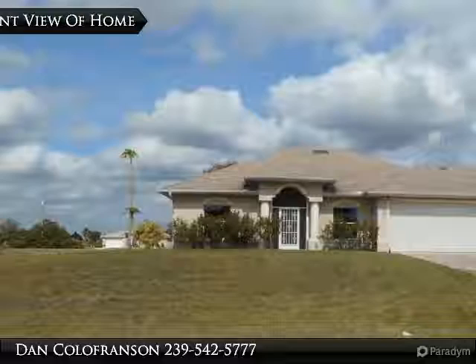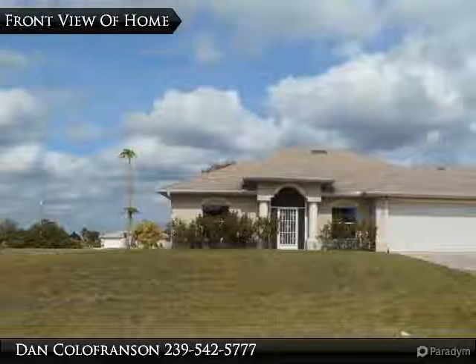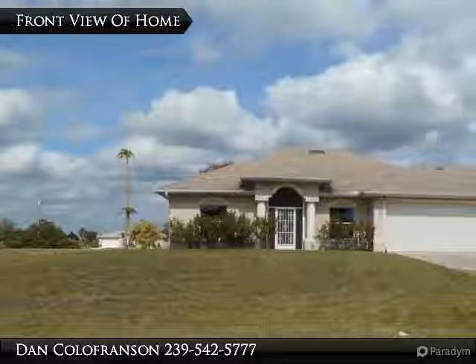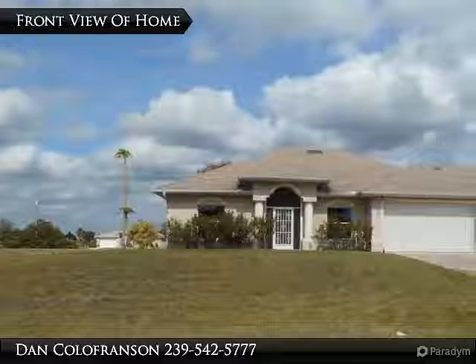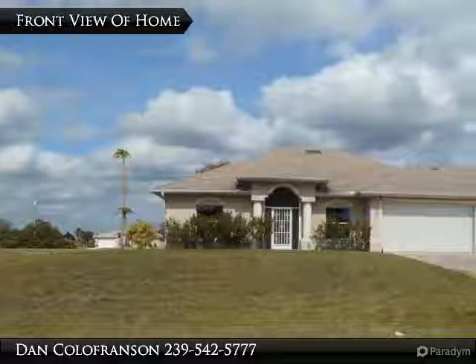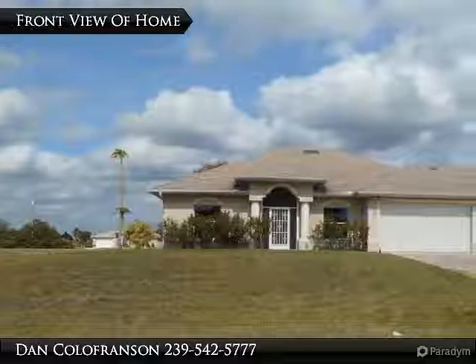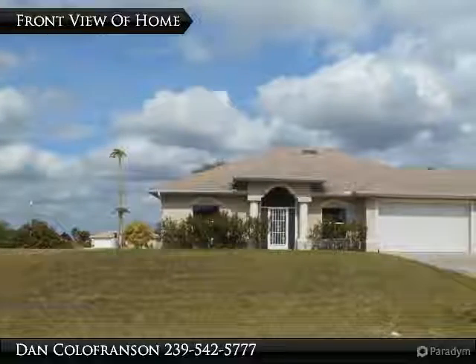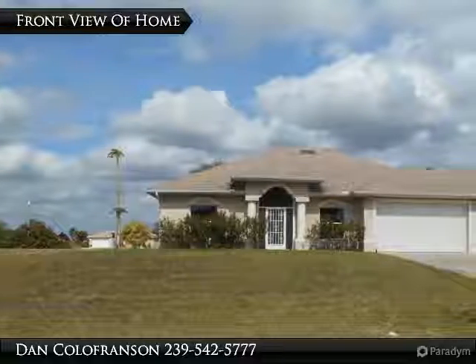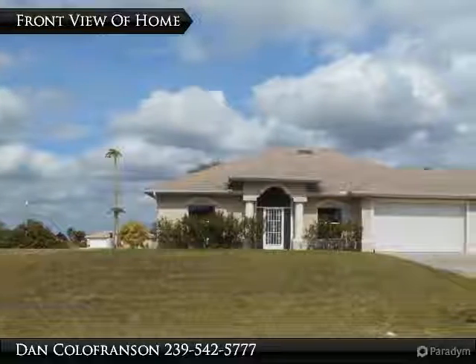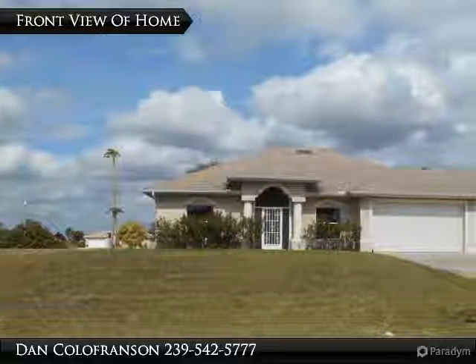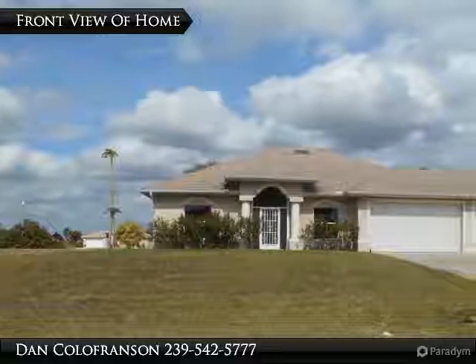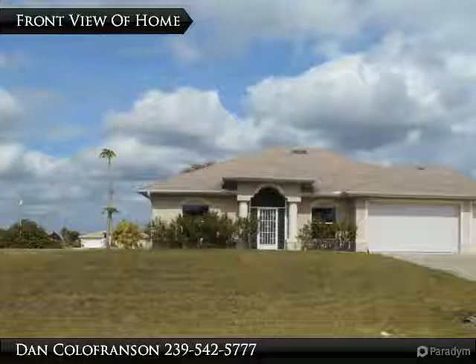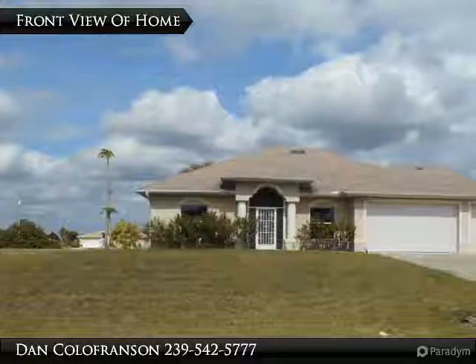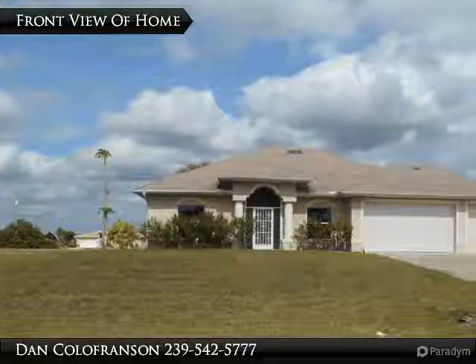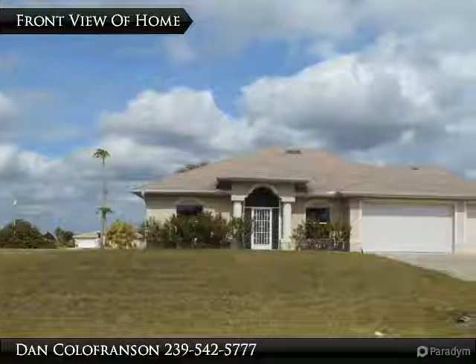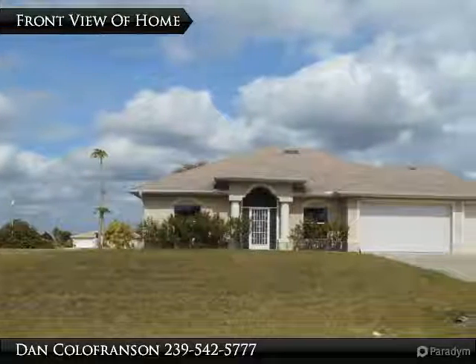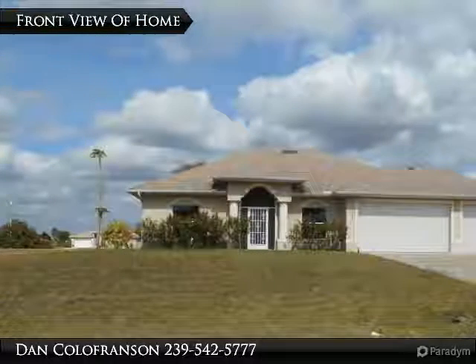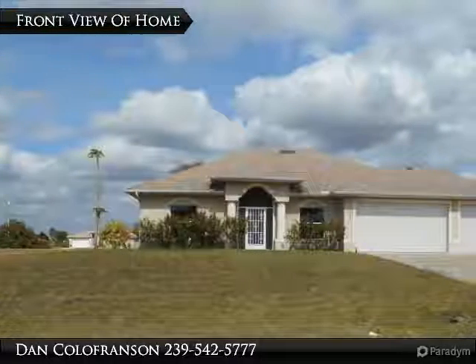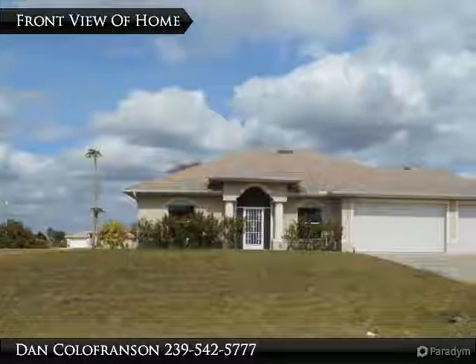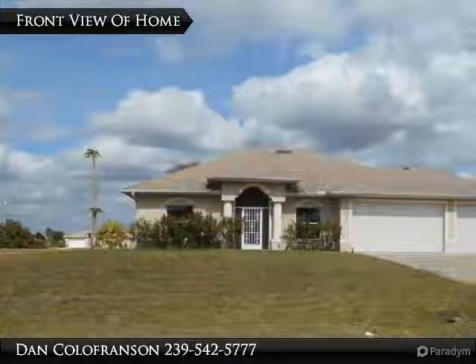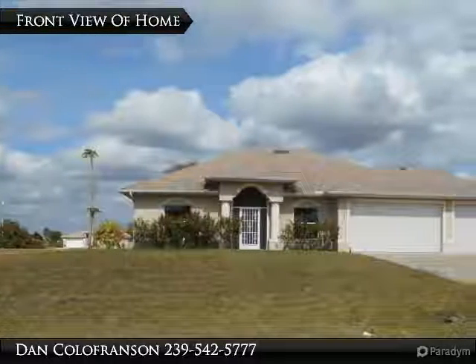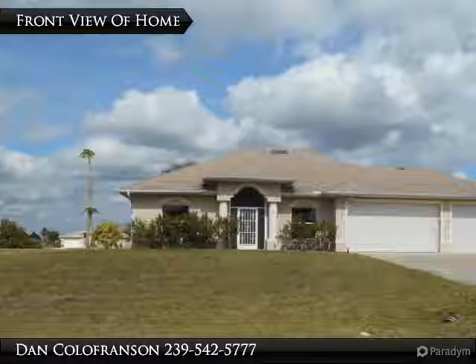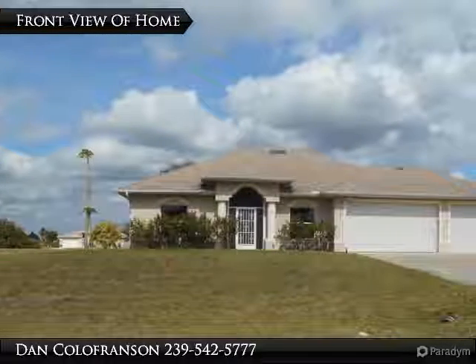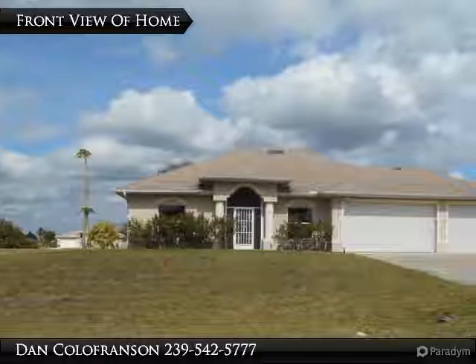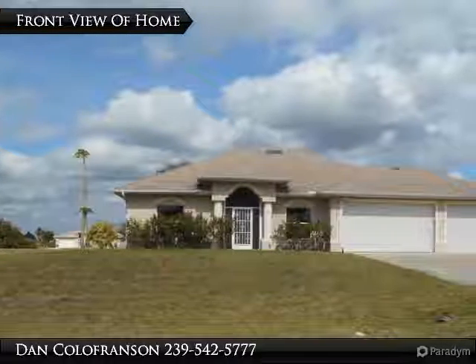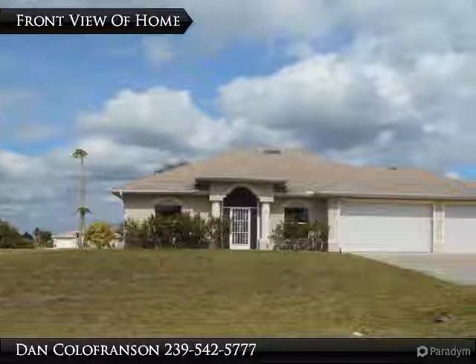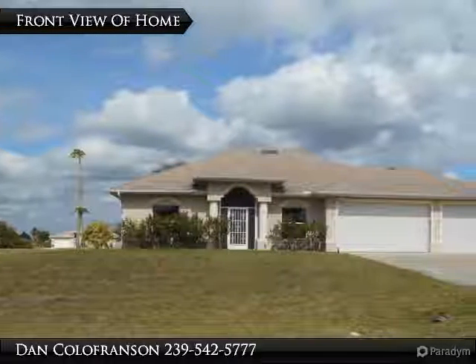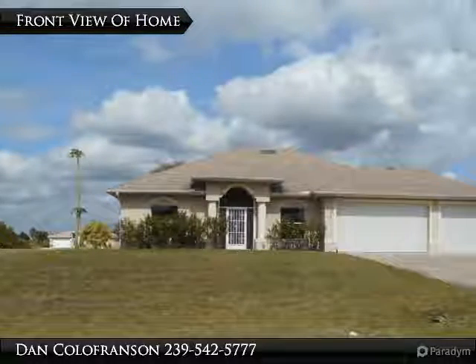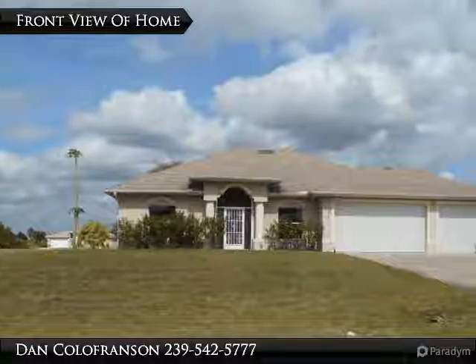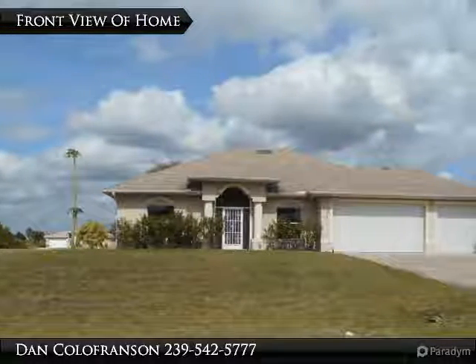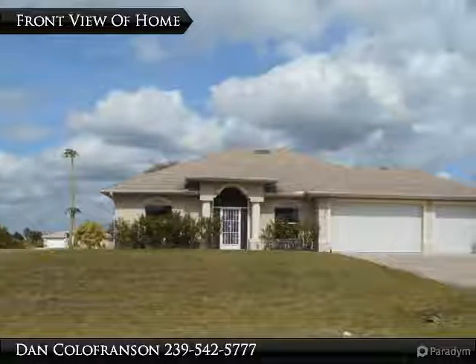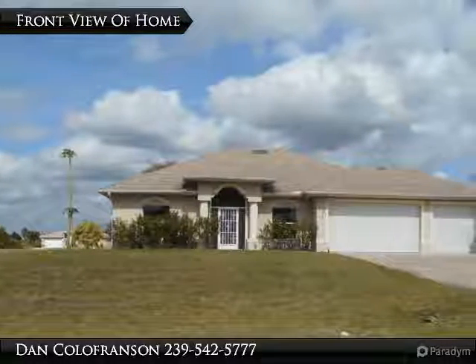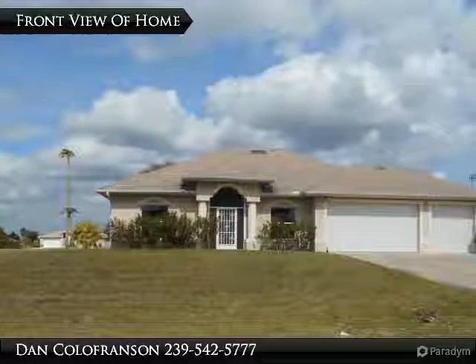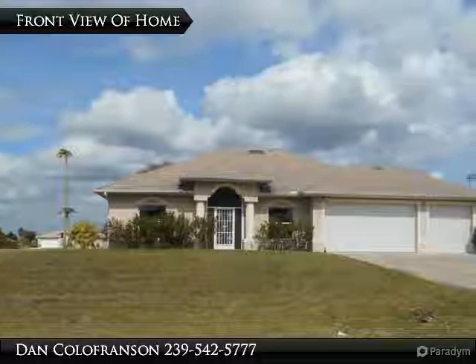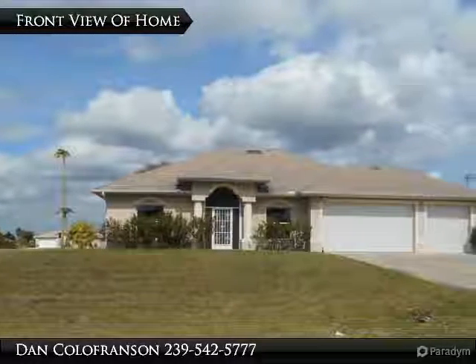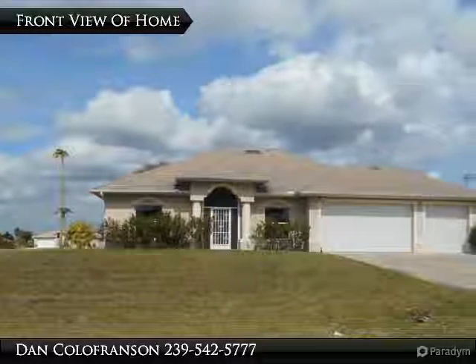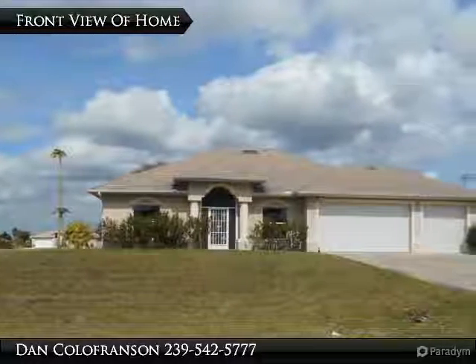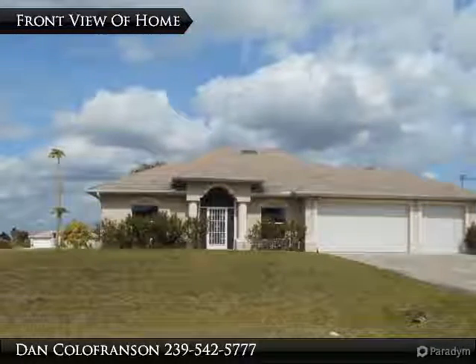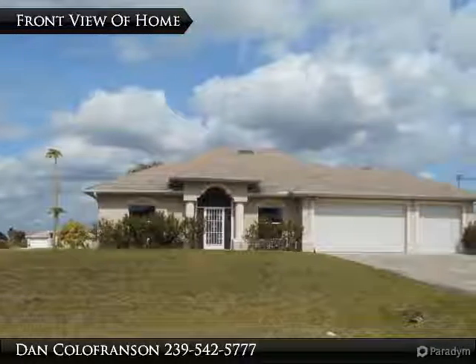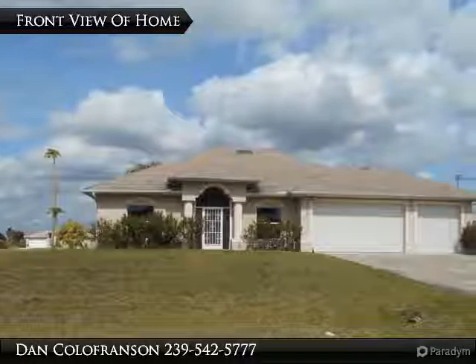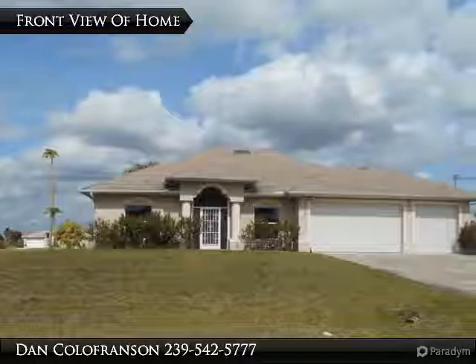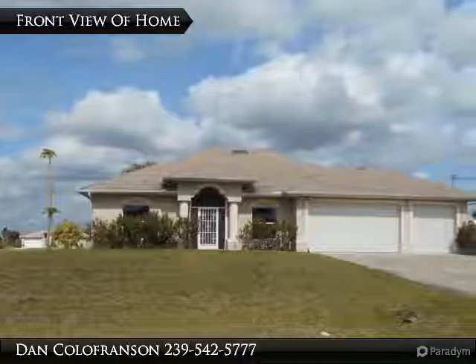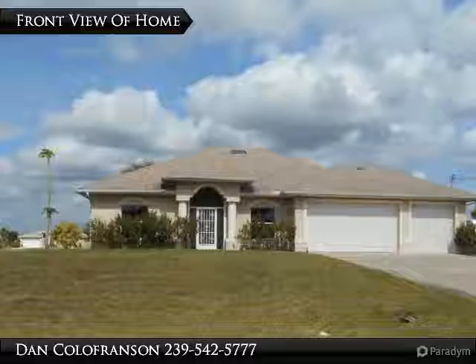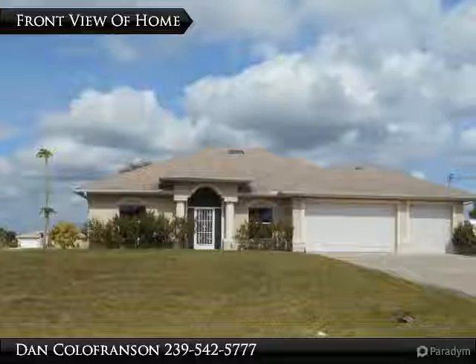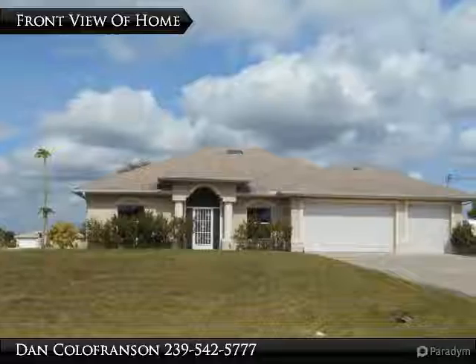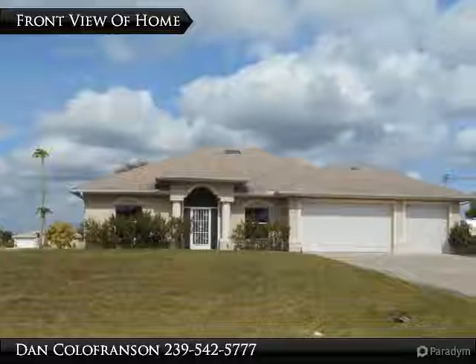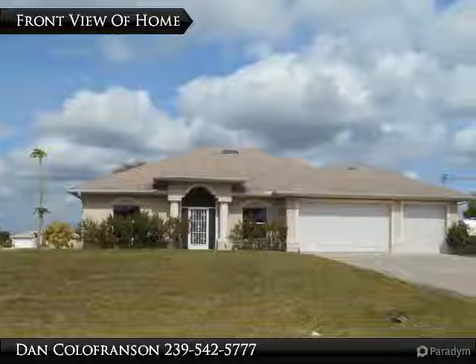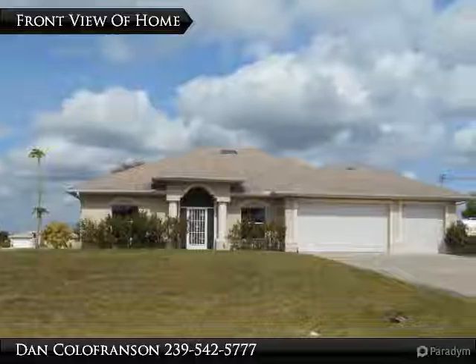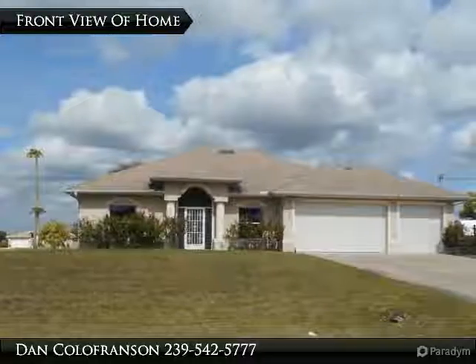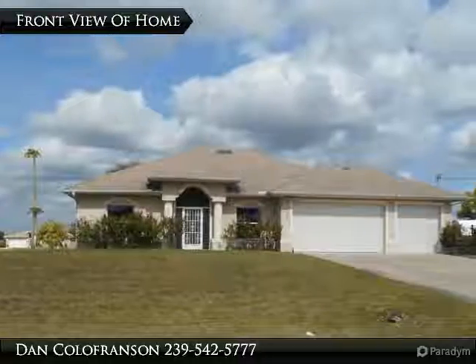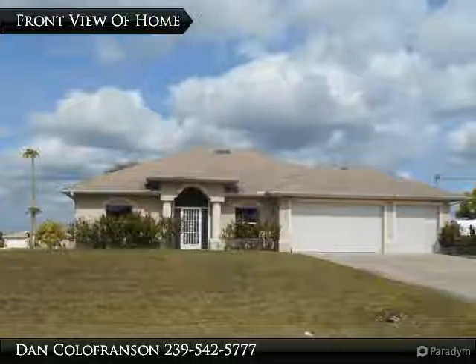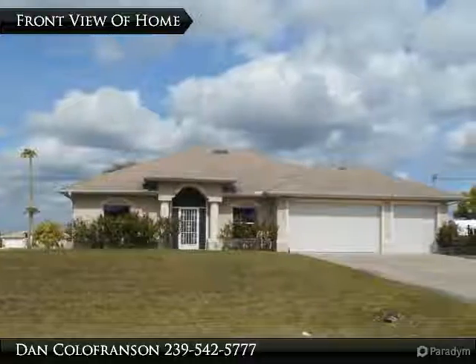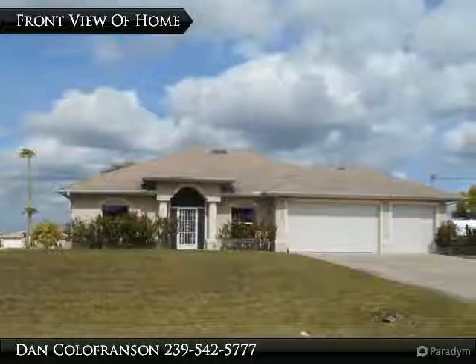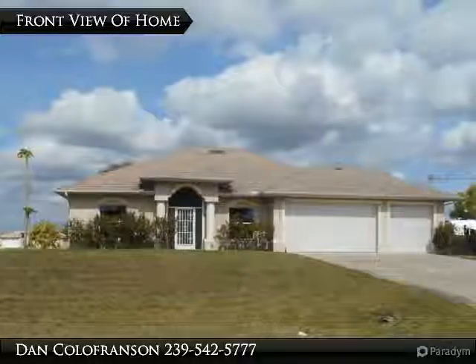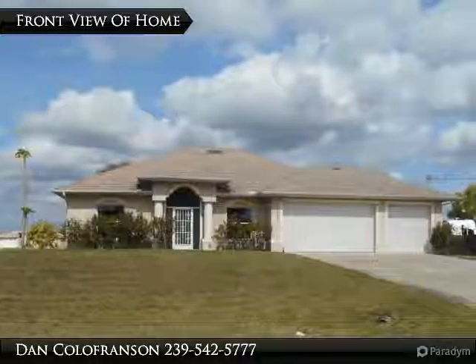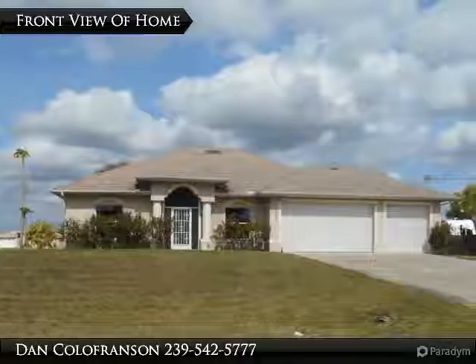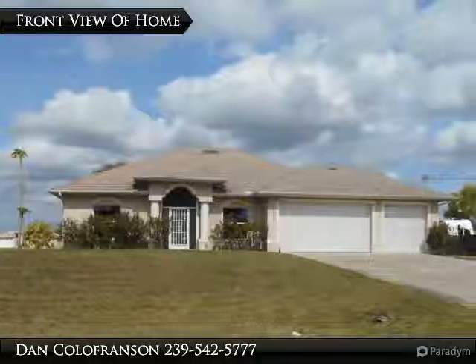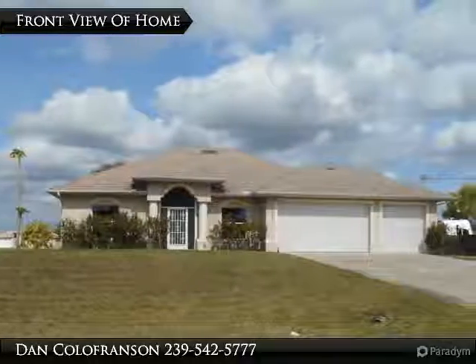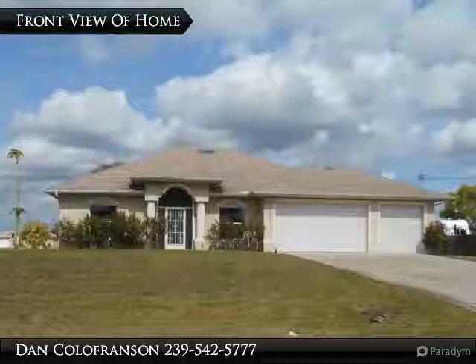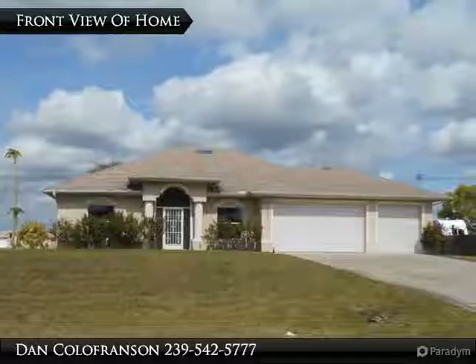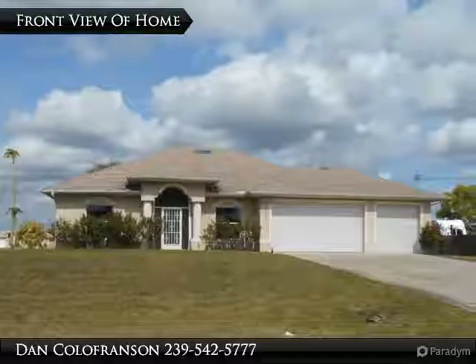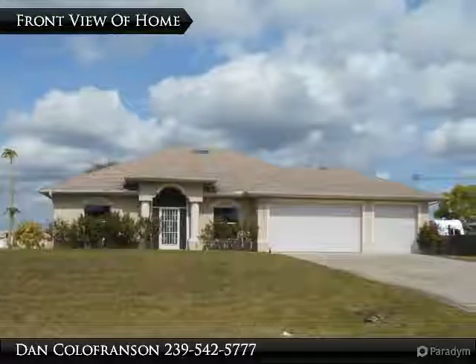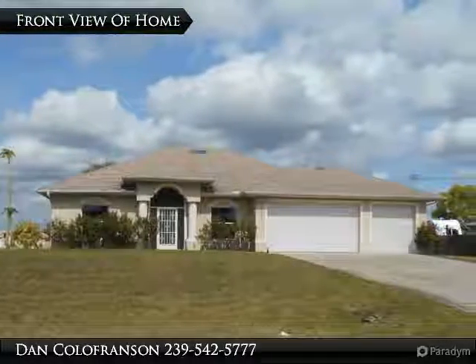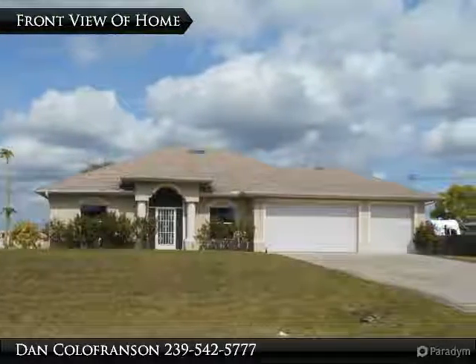This home is nestled on a large three-lot site. It has an impressive high-entry, three-car garage and a sprinkler system.